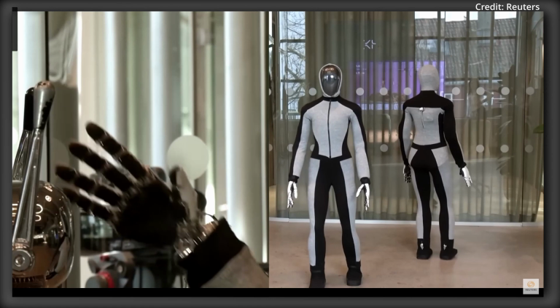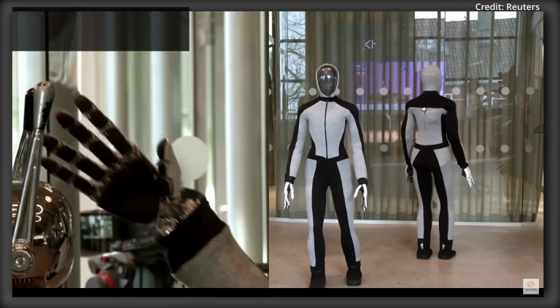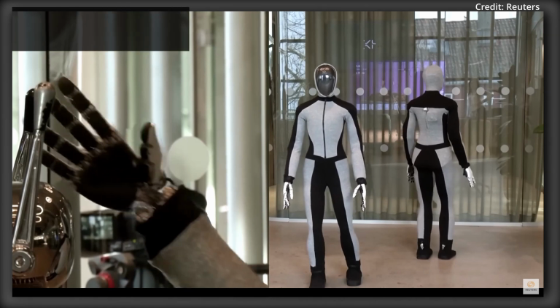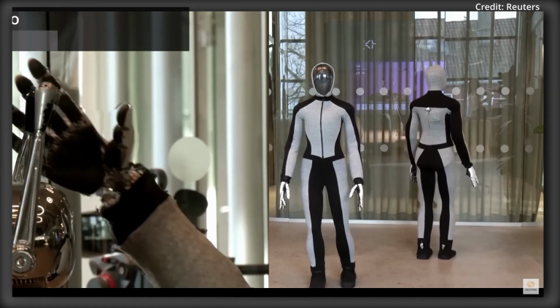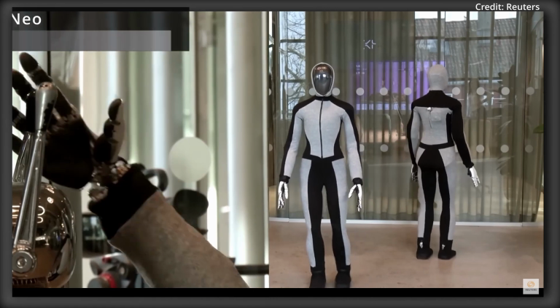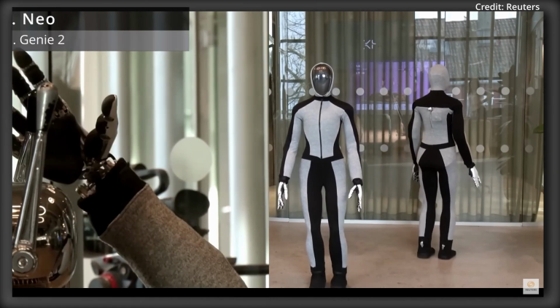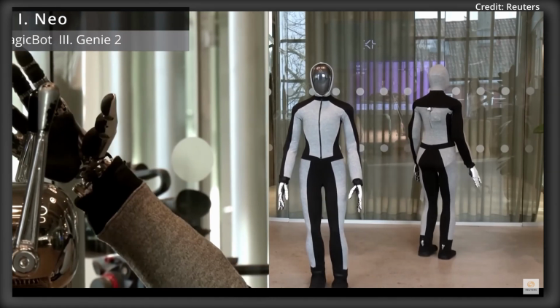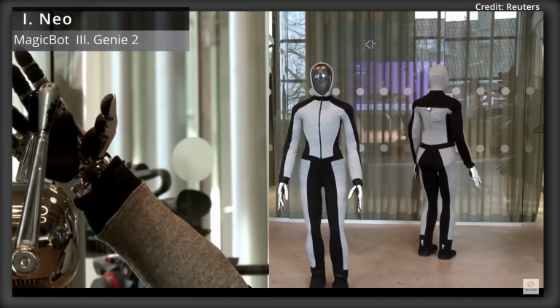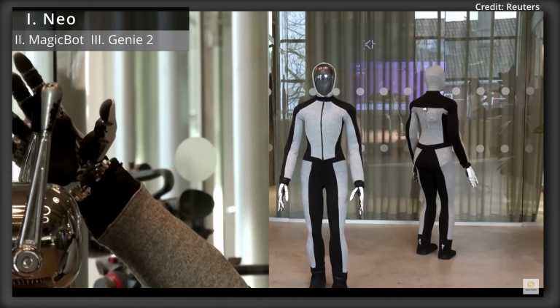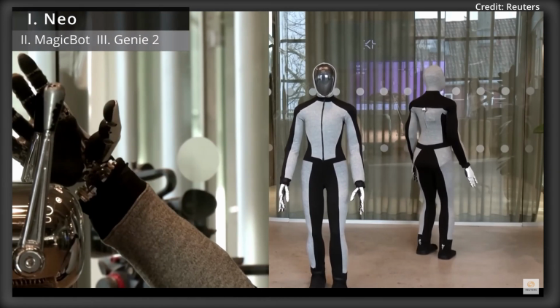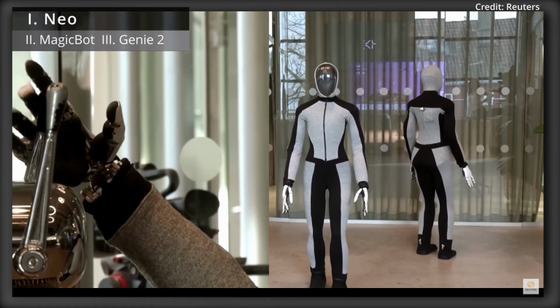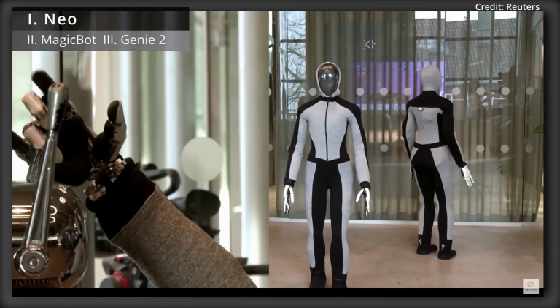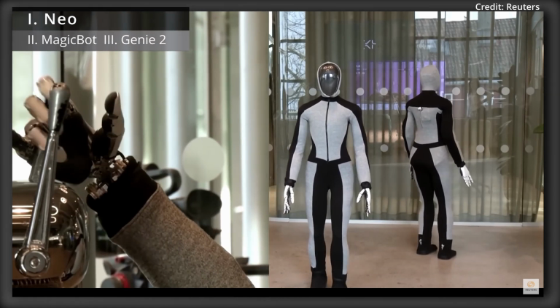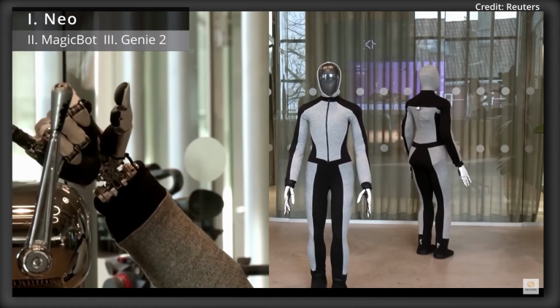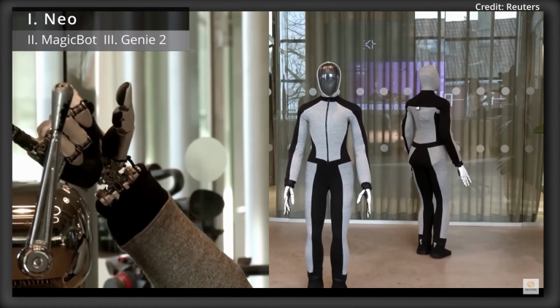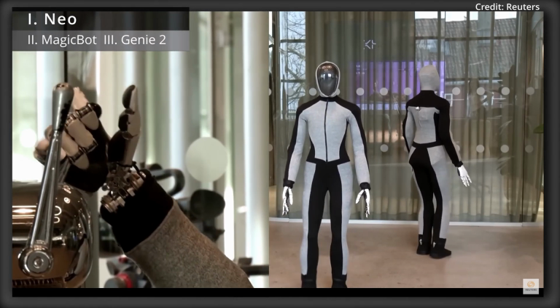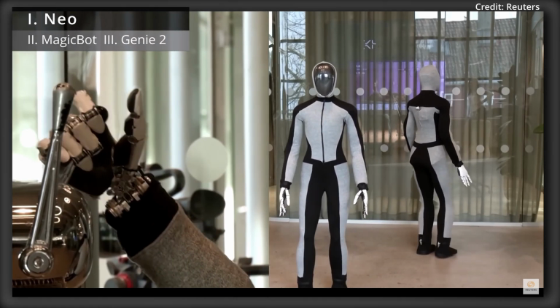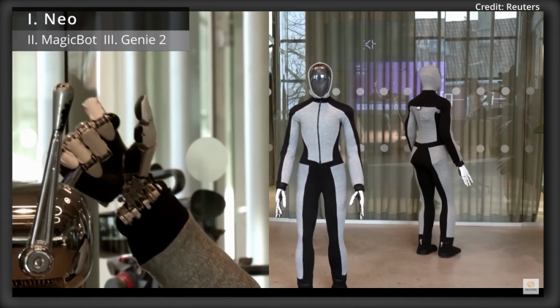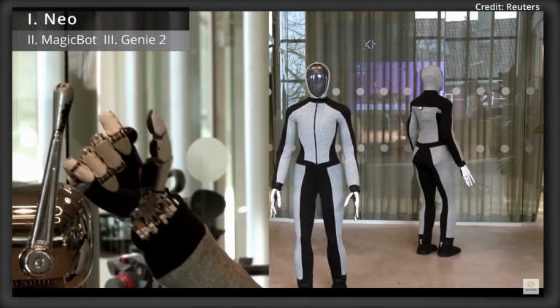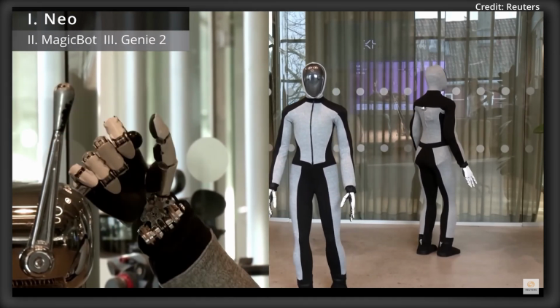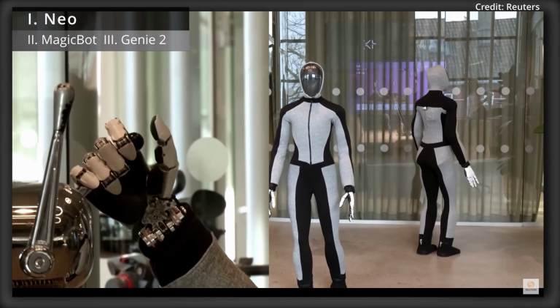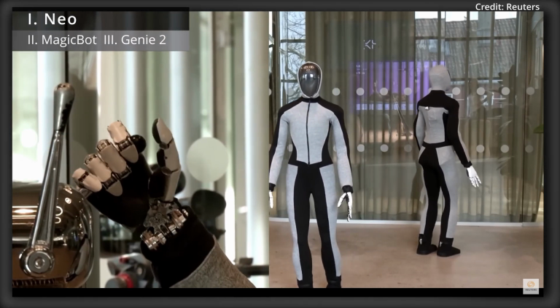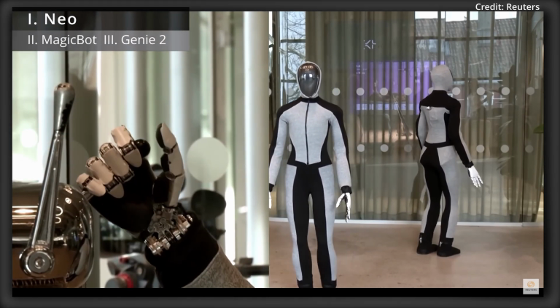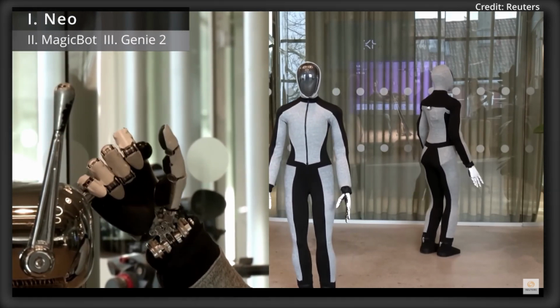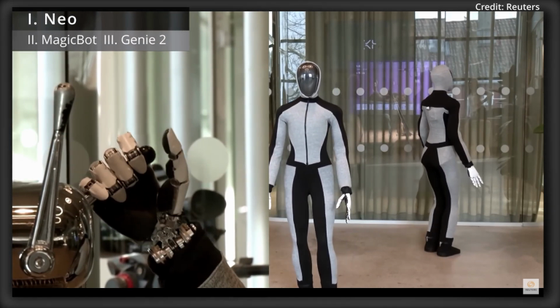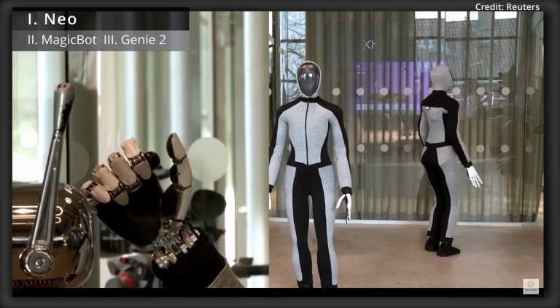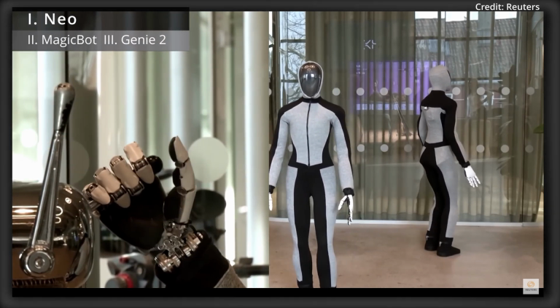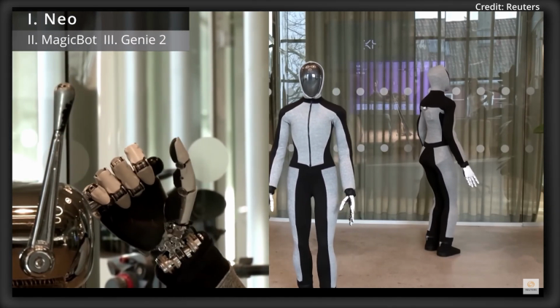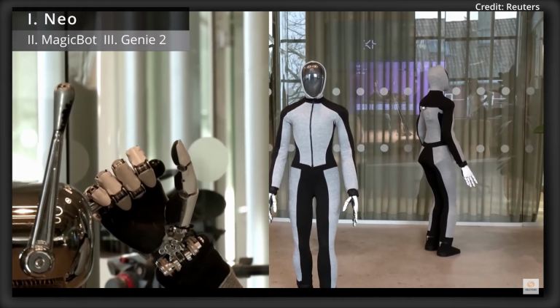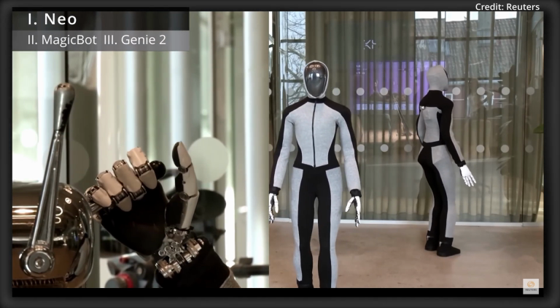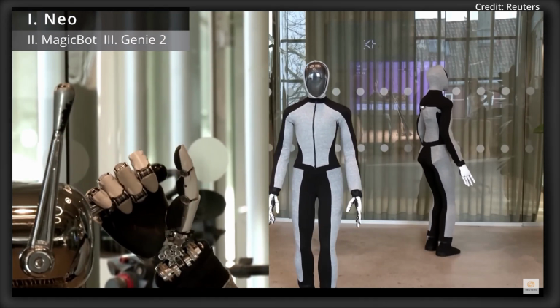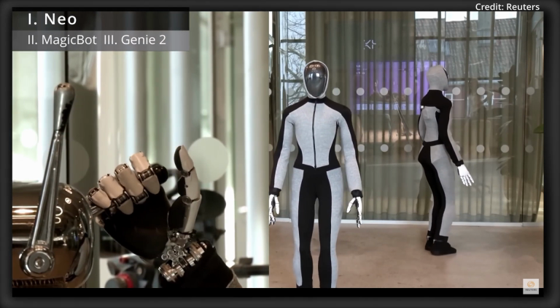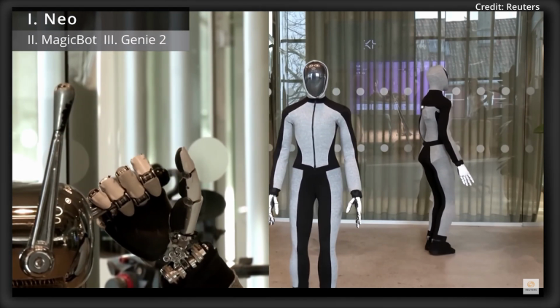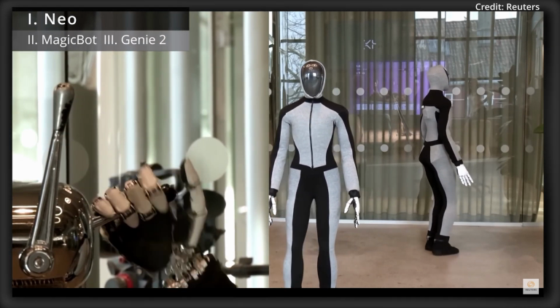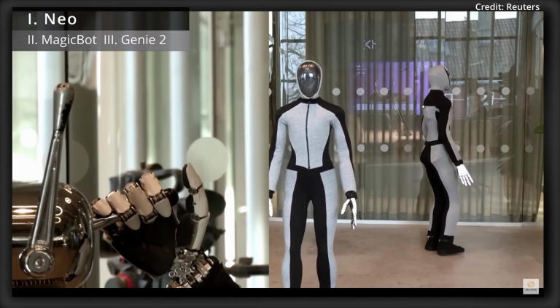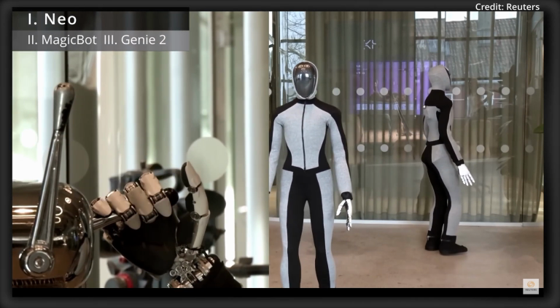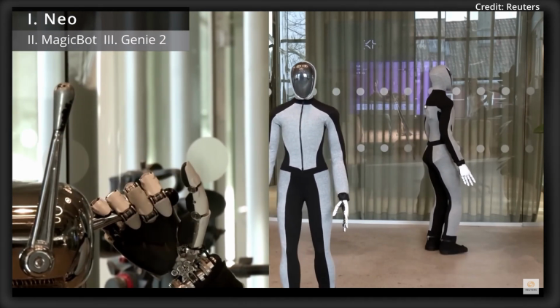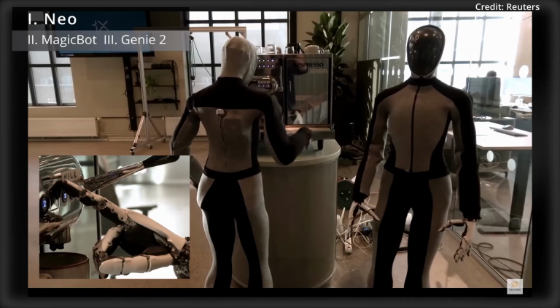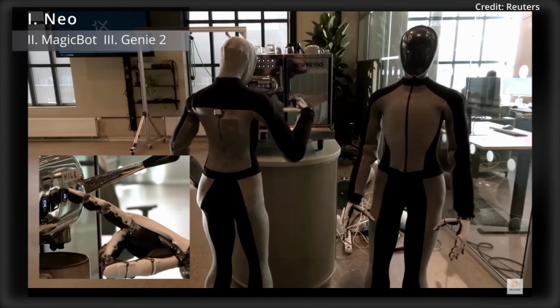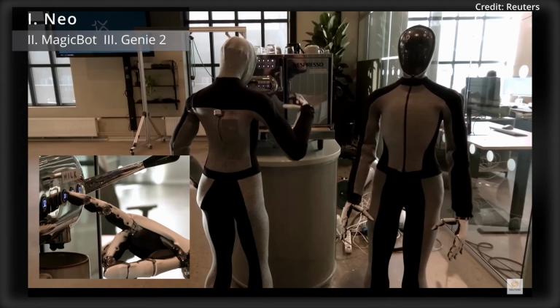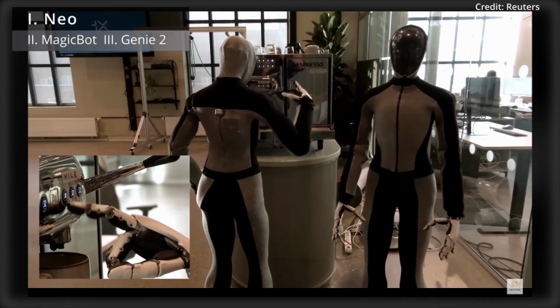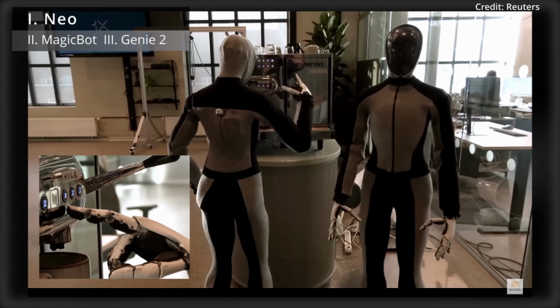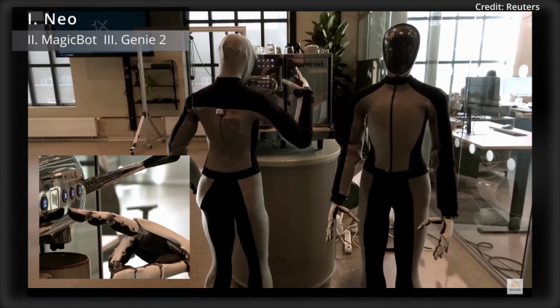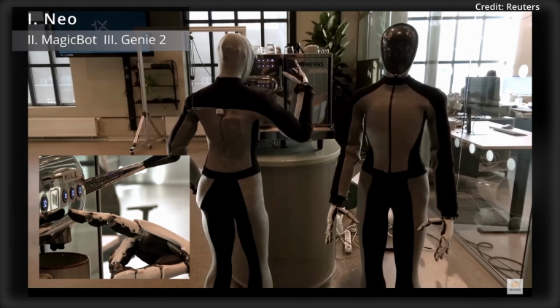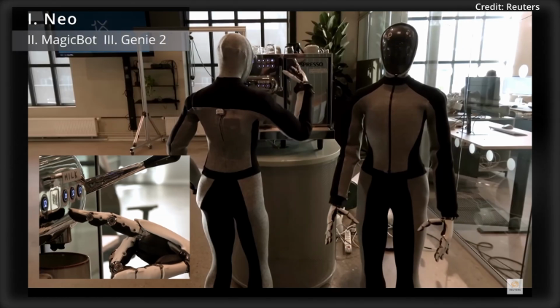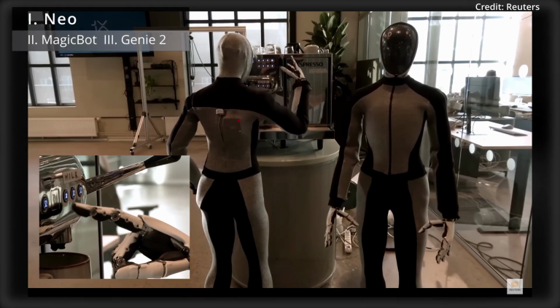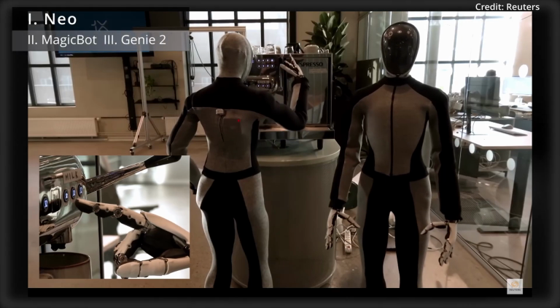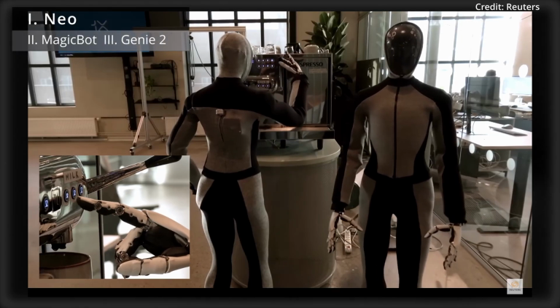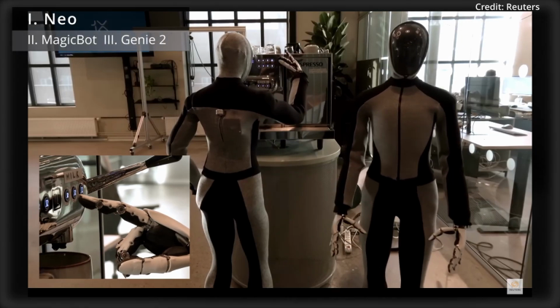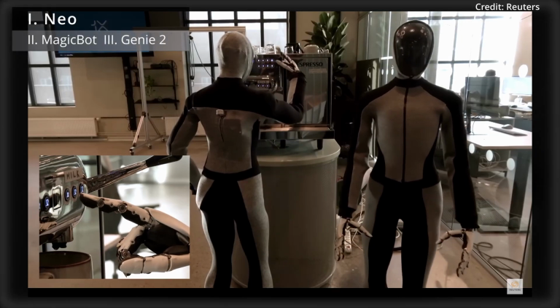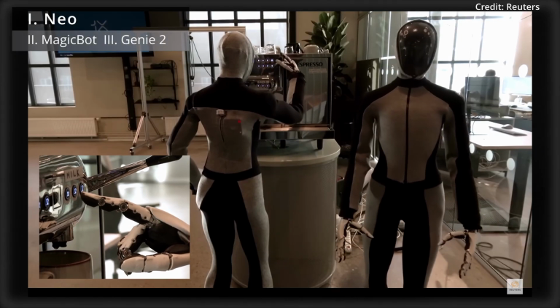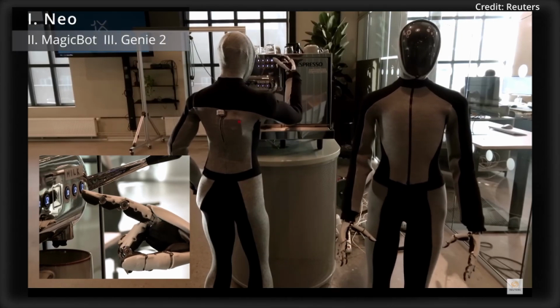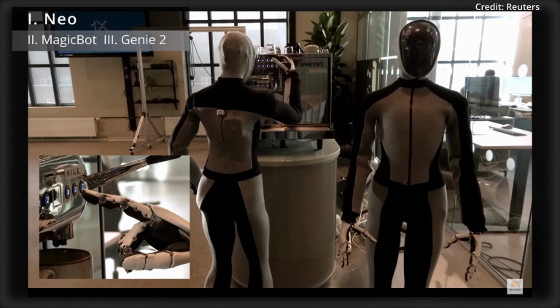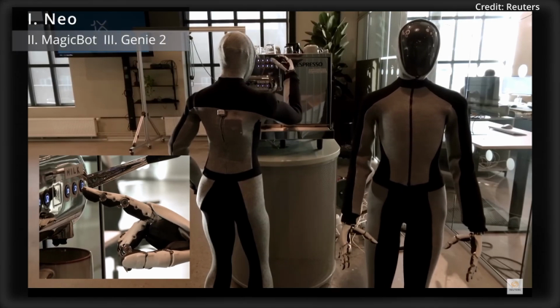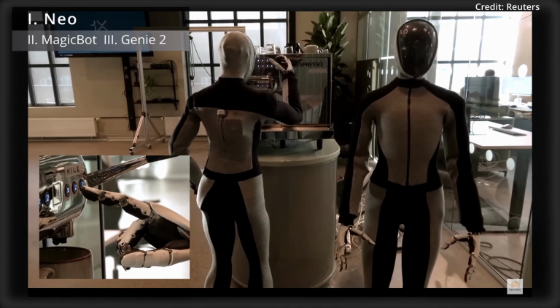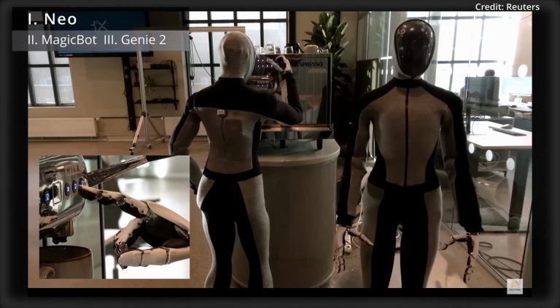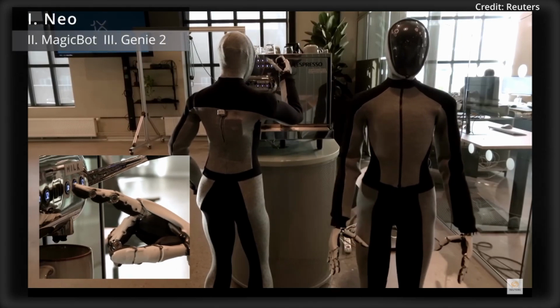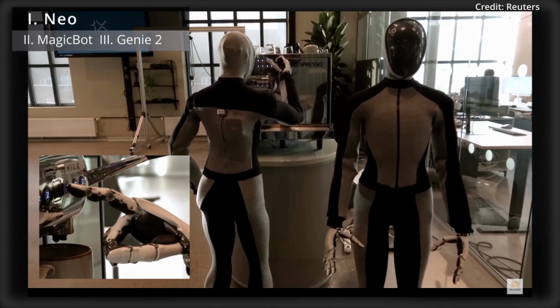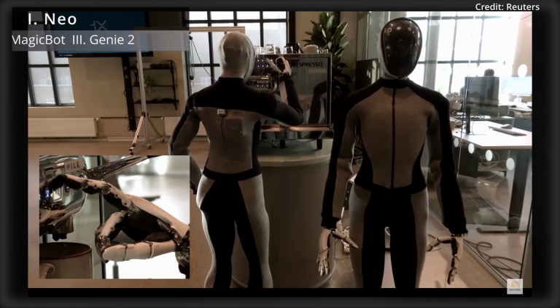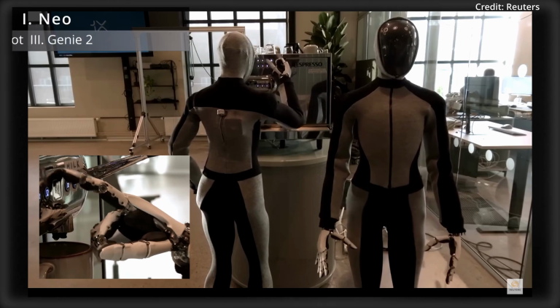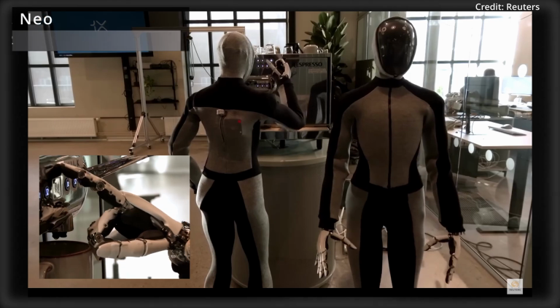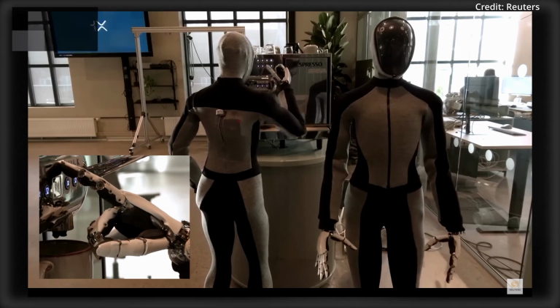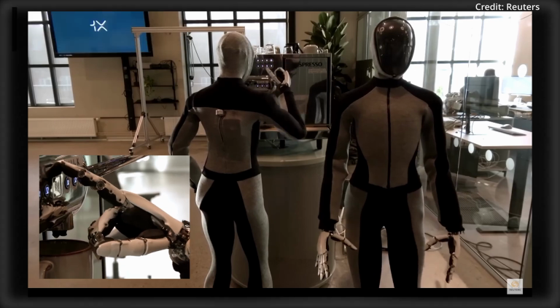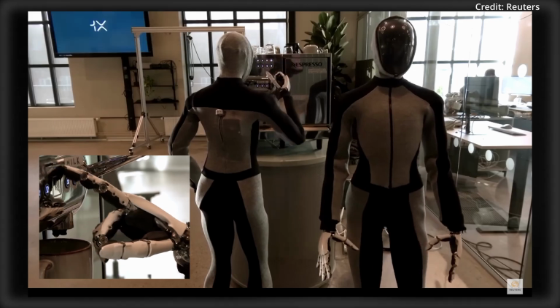New footage of the Neo-Humanoid robot just surfaced with several new updates as One X prepares for its upcoming release.